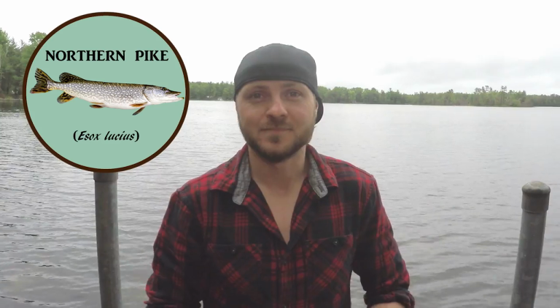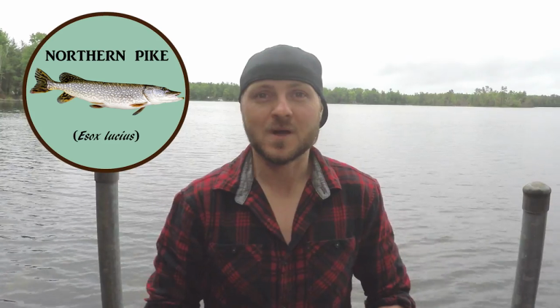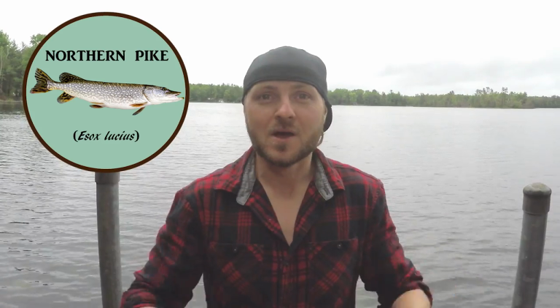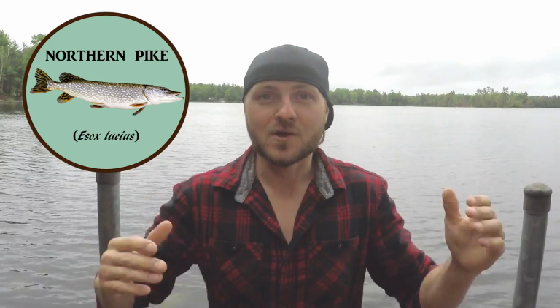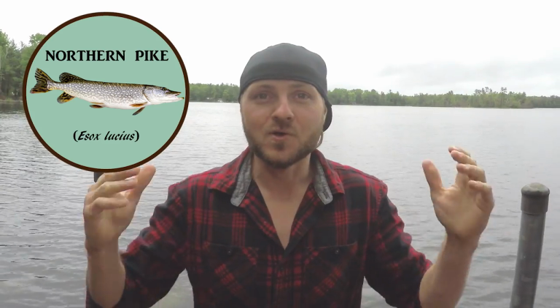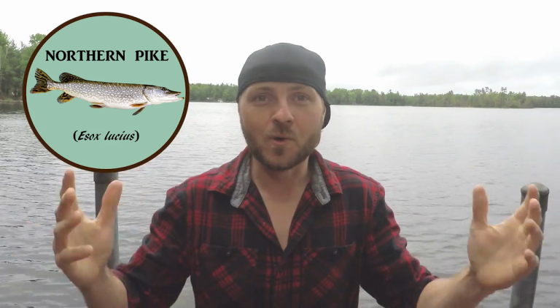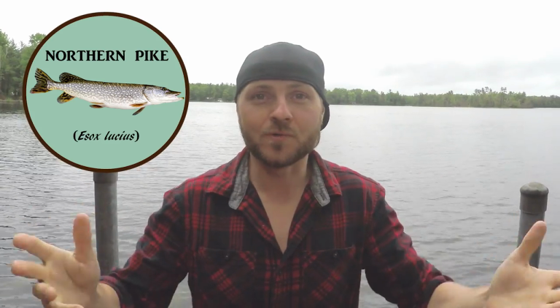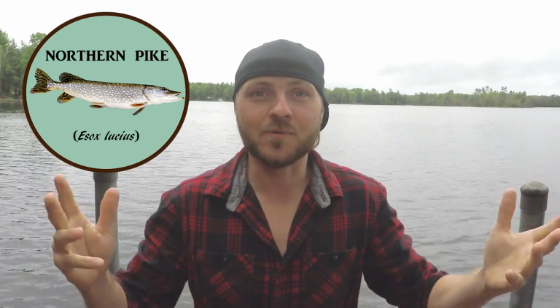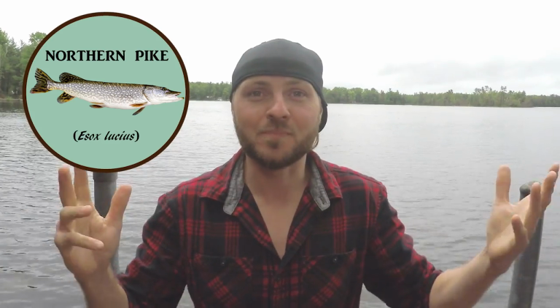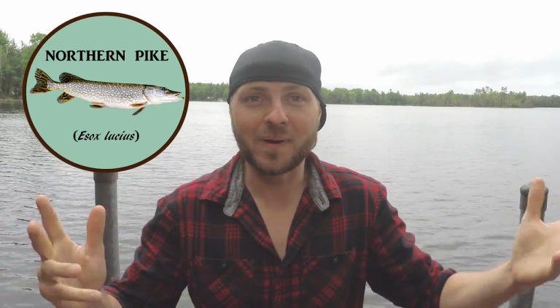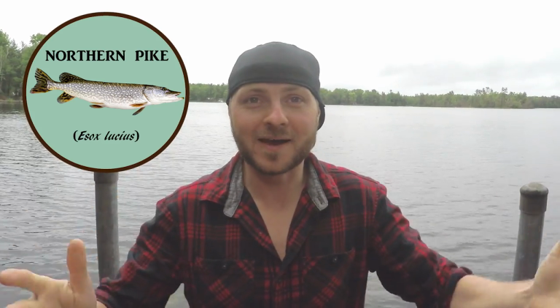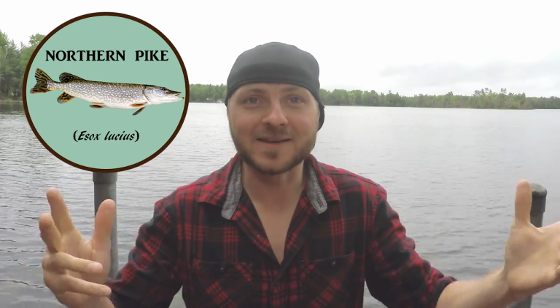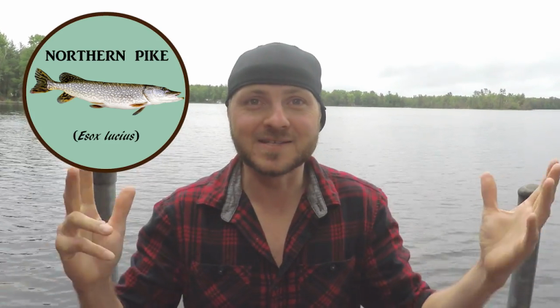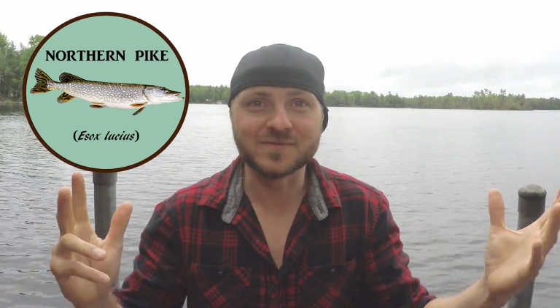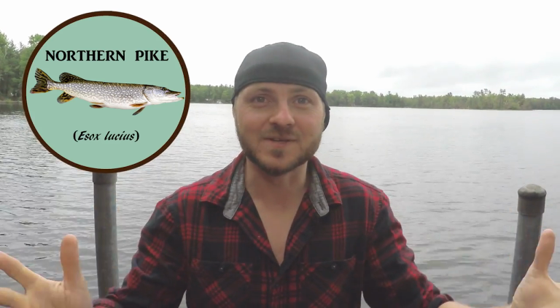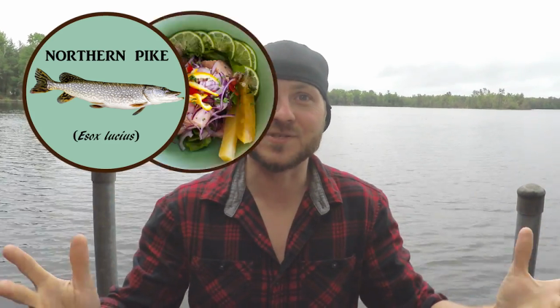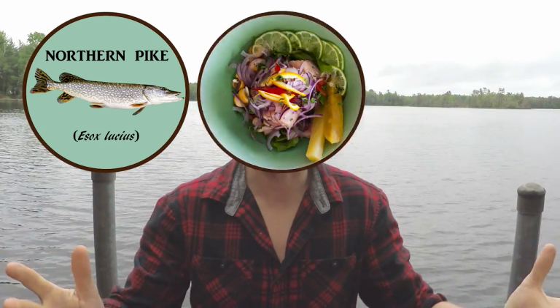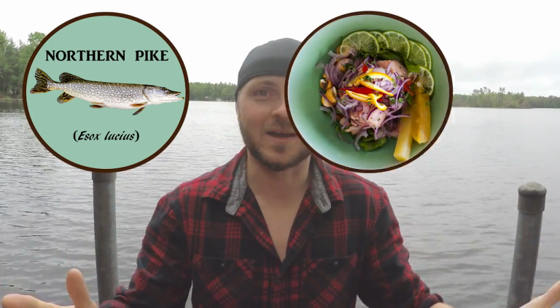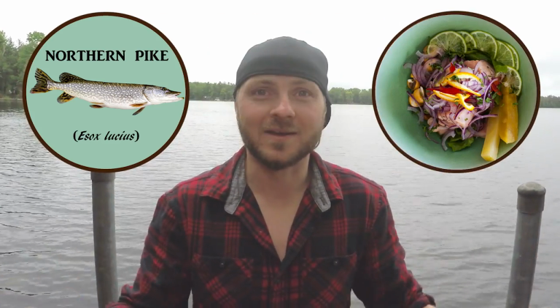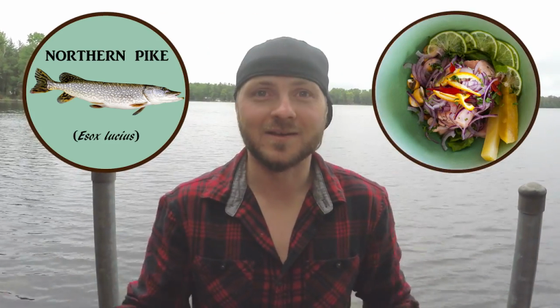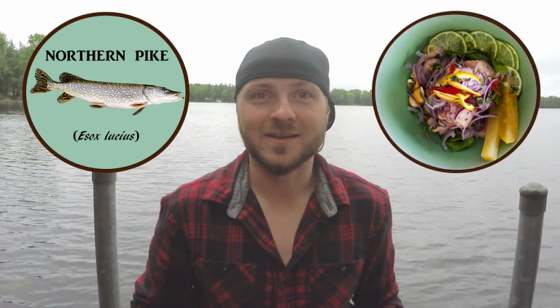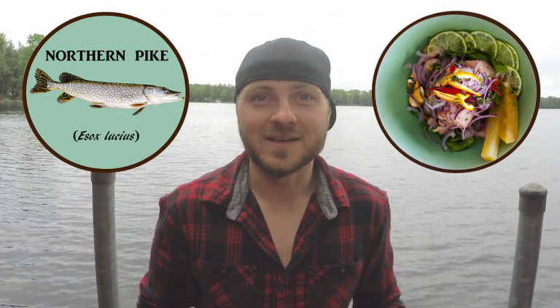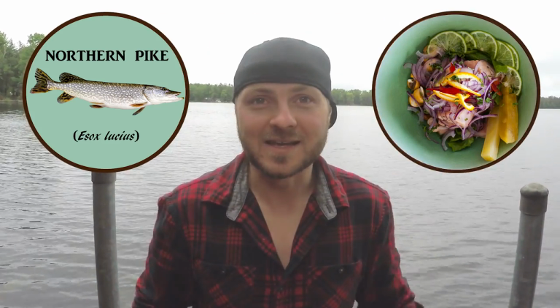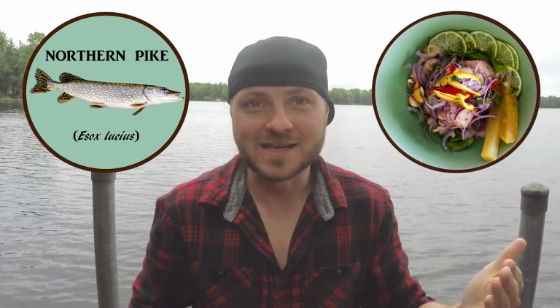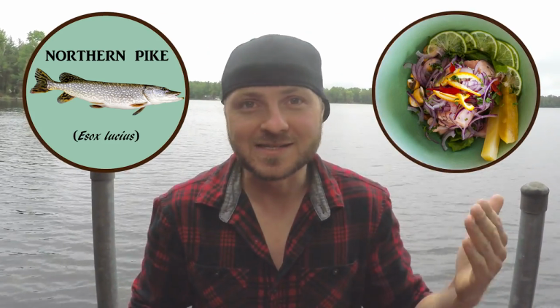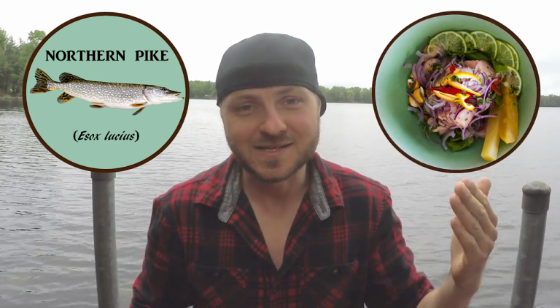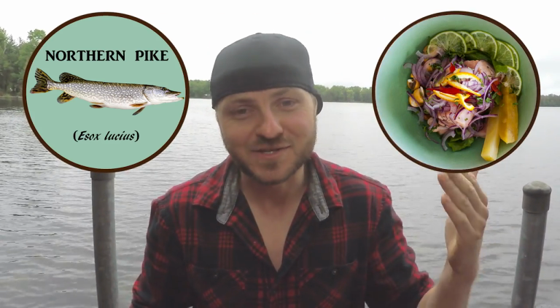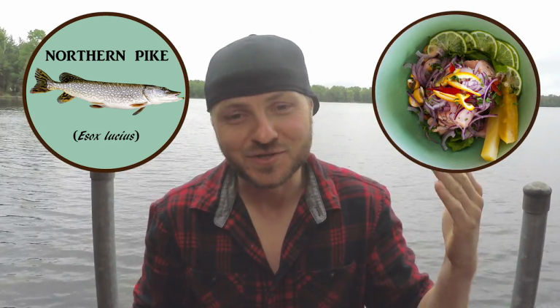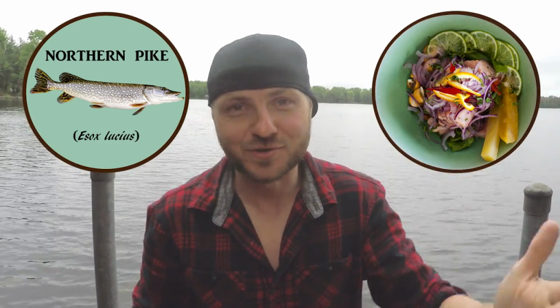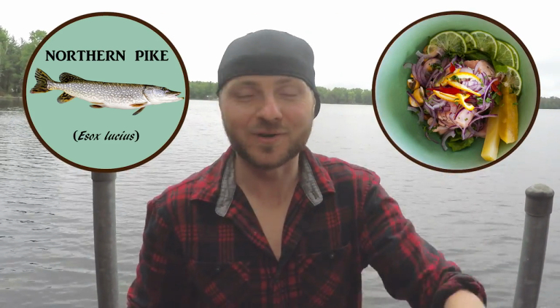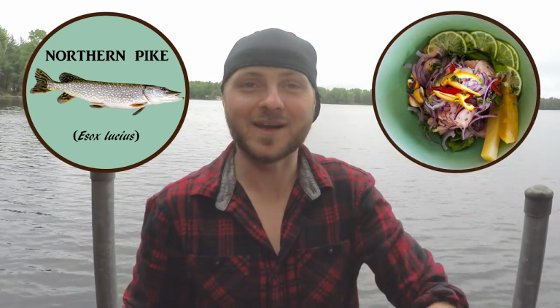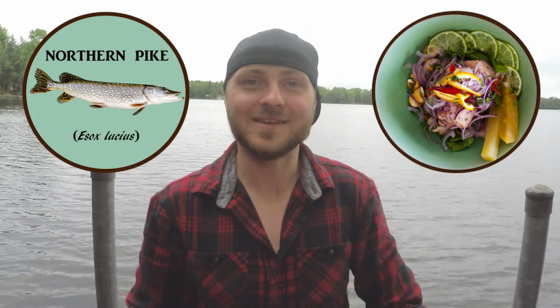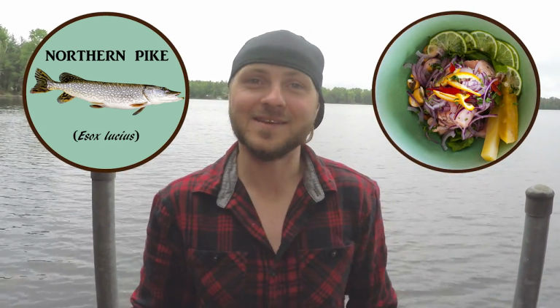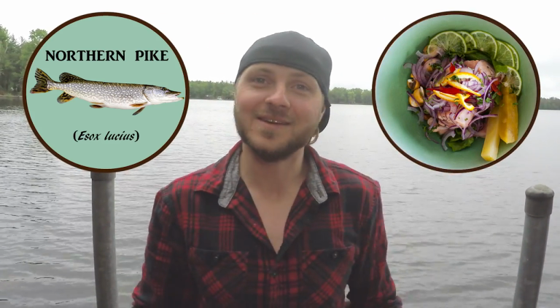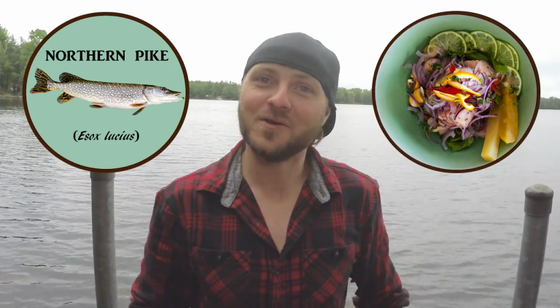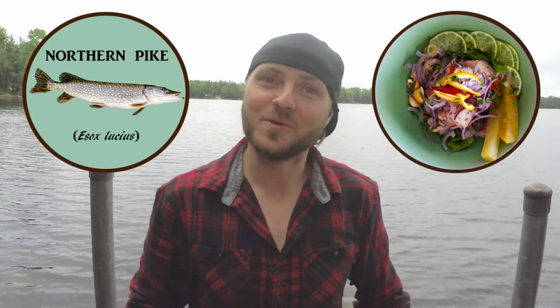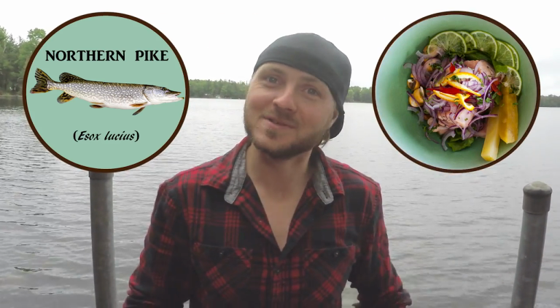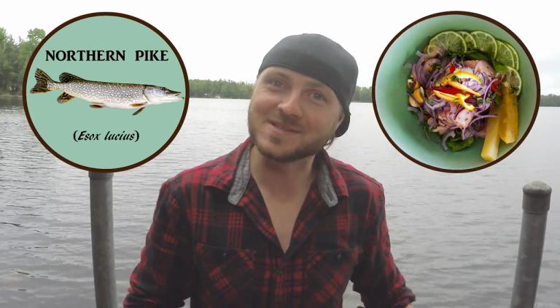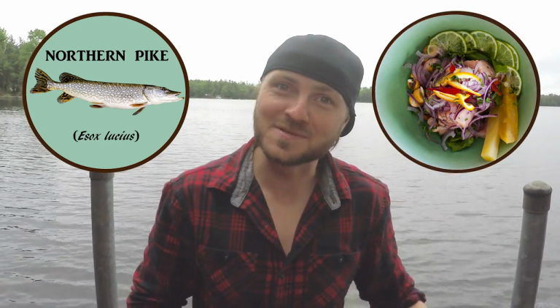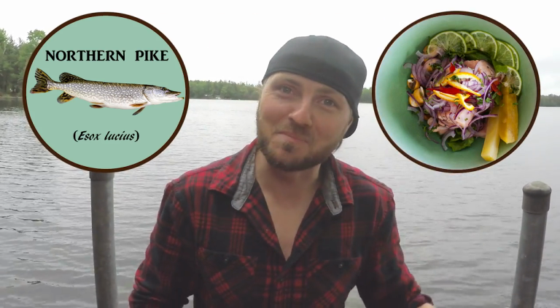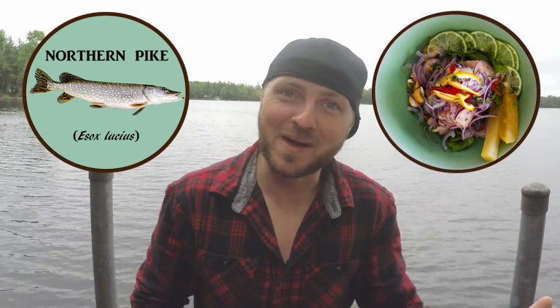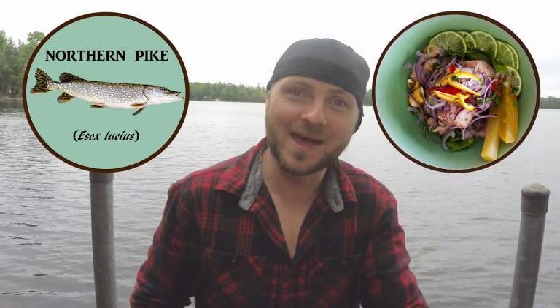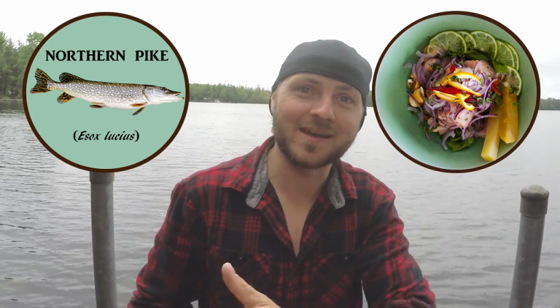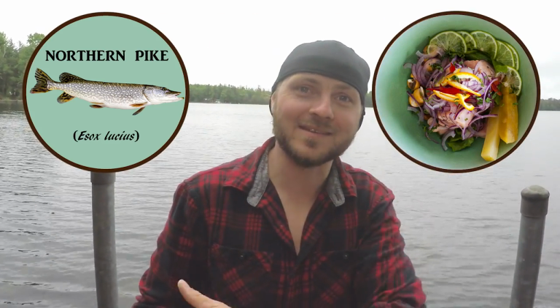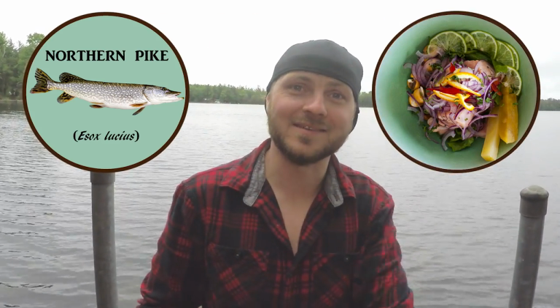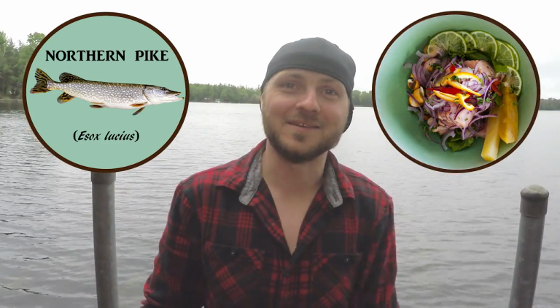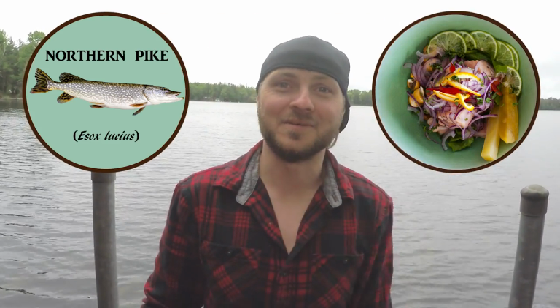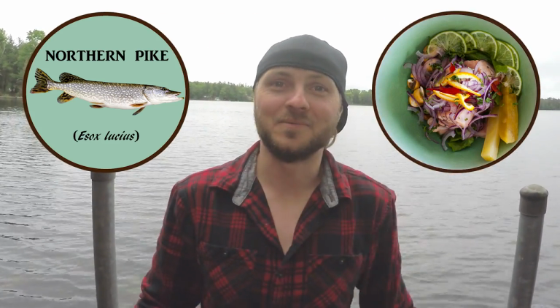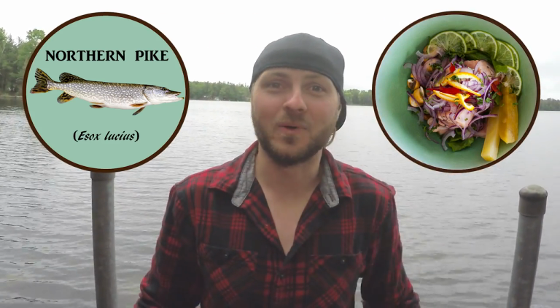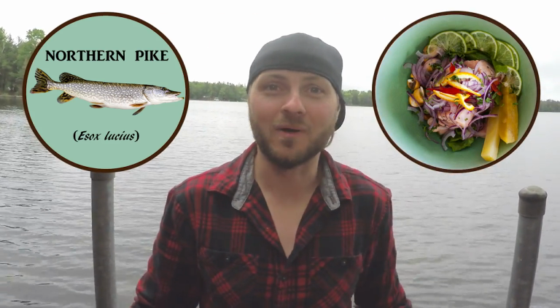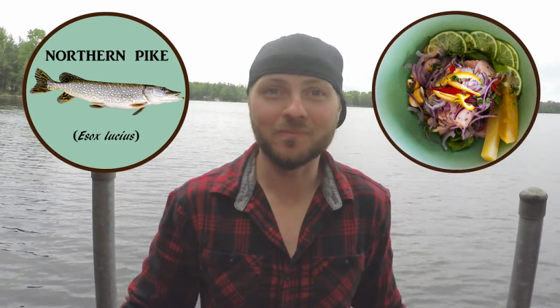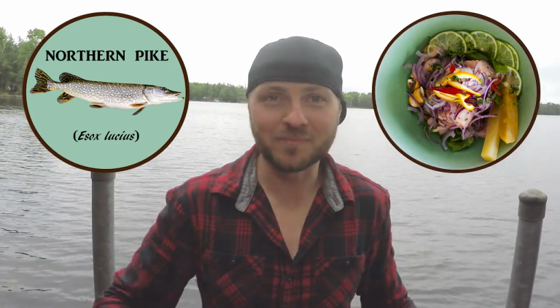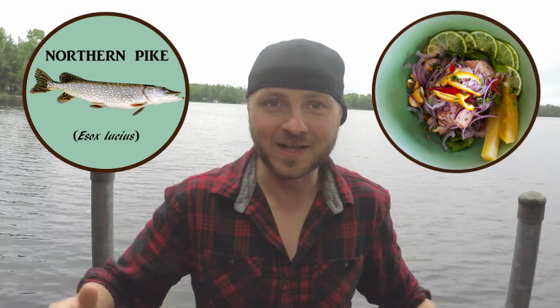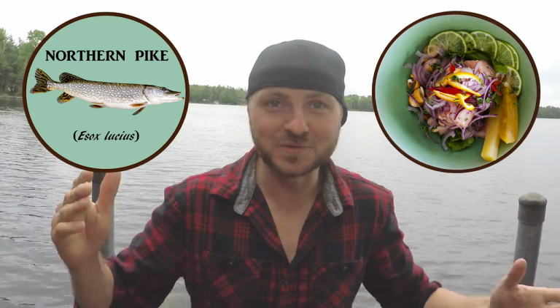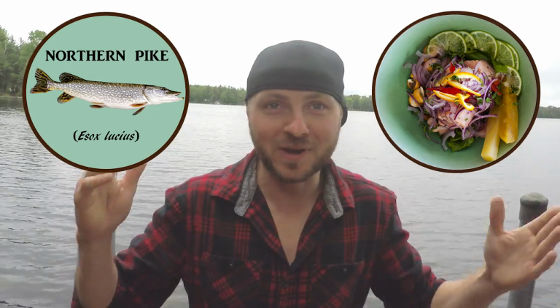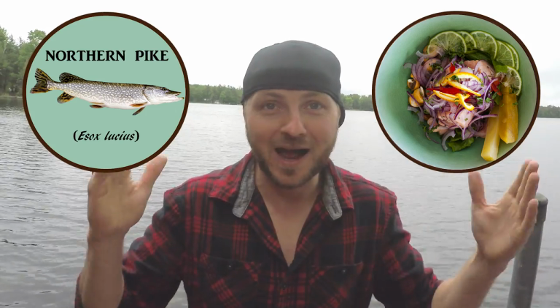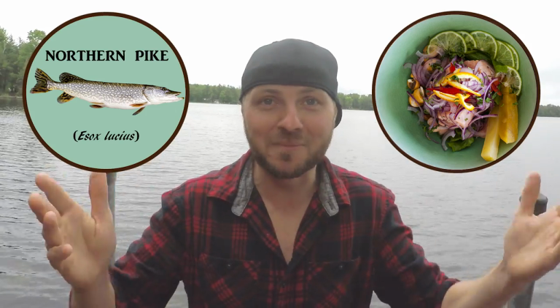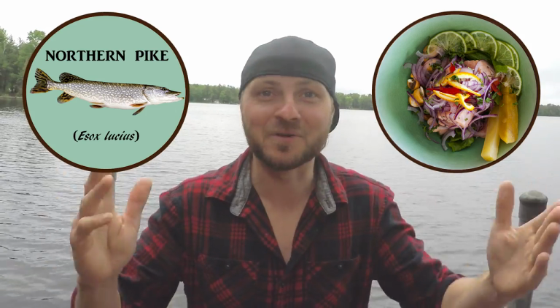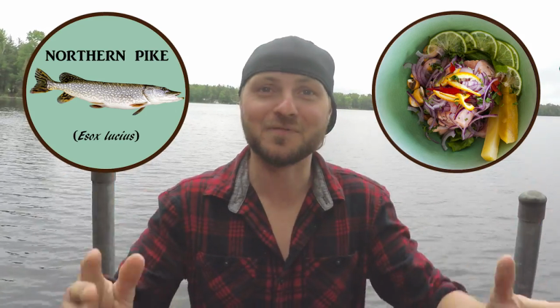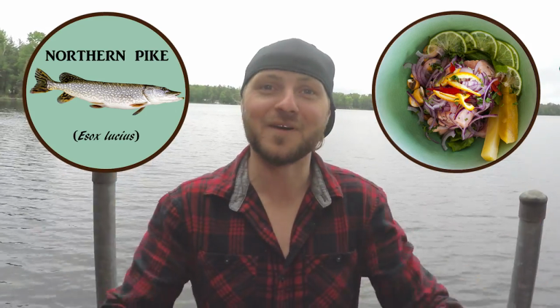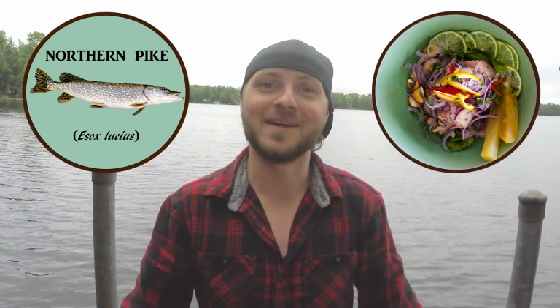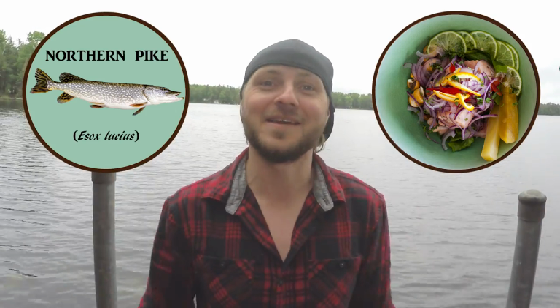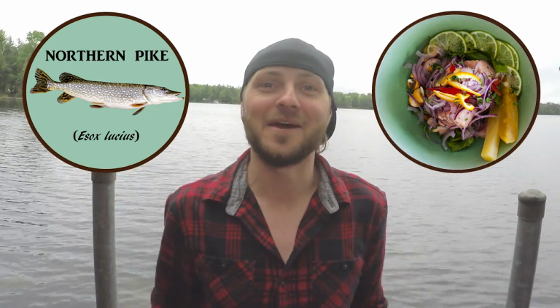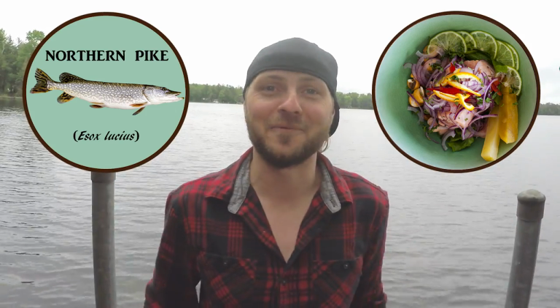Northern Pike Ceviche. Is this a good idea or is this a bad idea? Well, that's what I'm gonna find out.